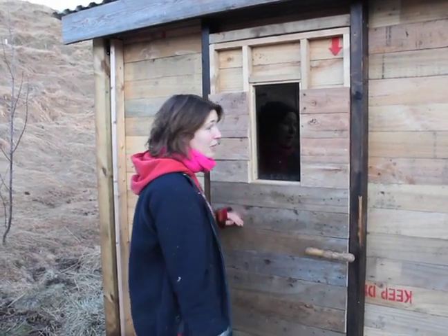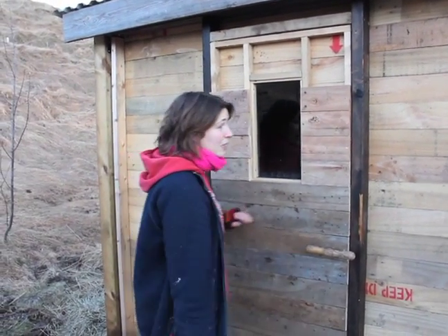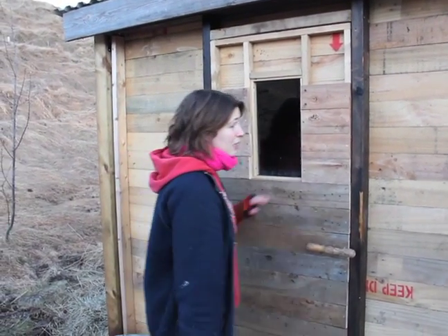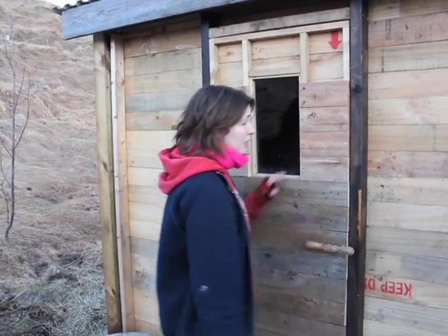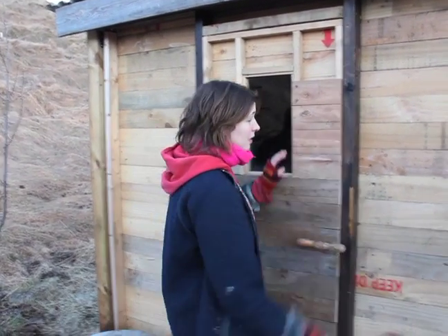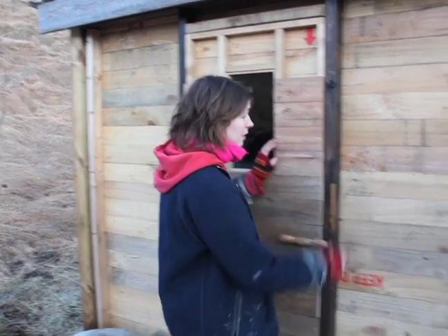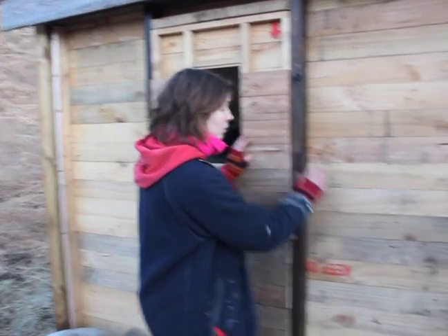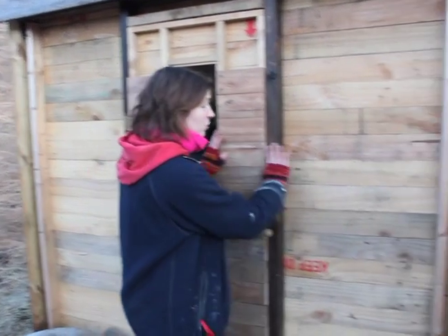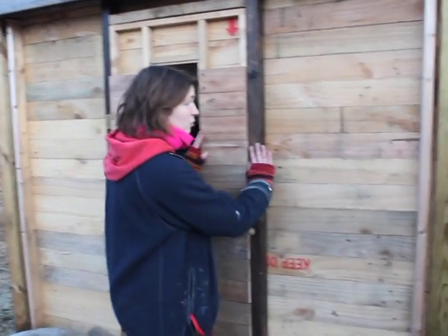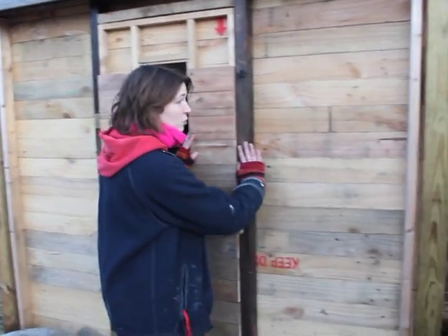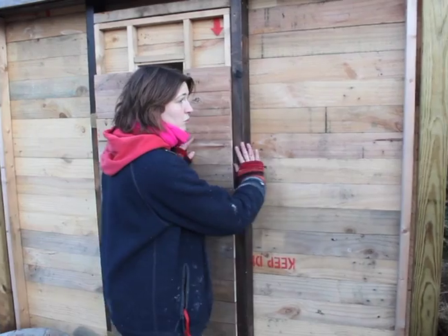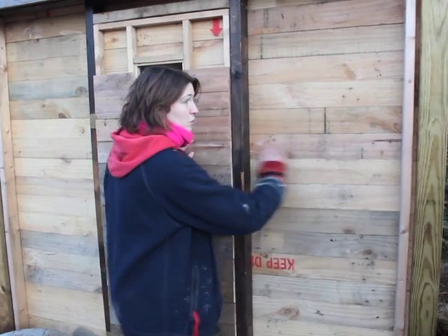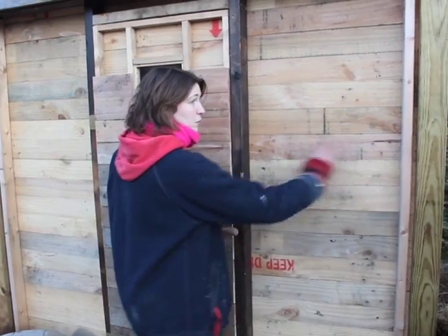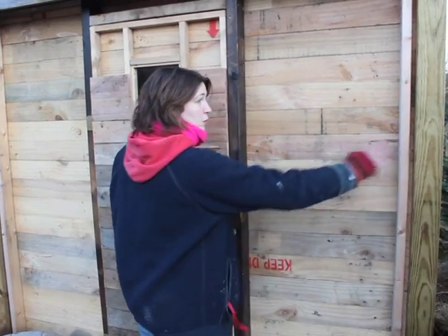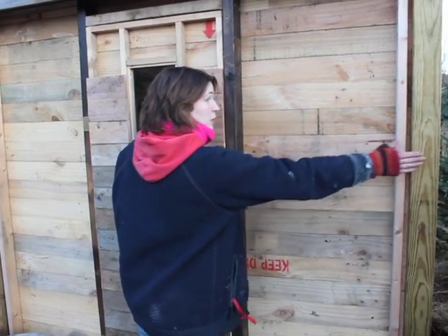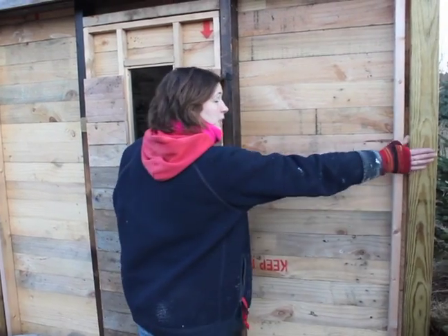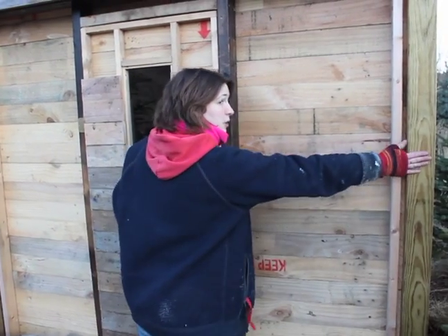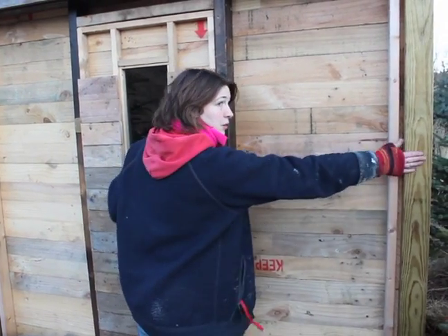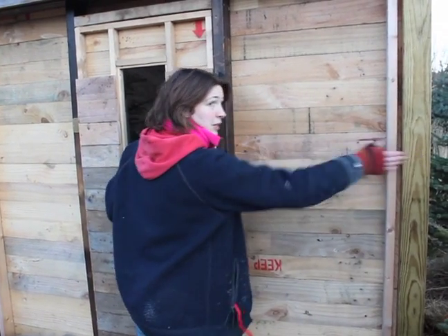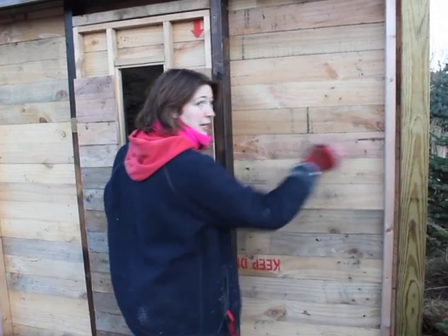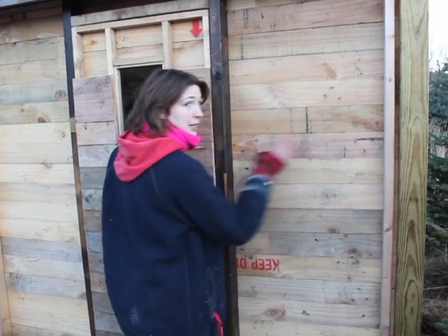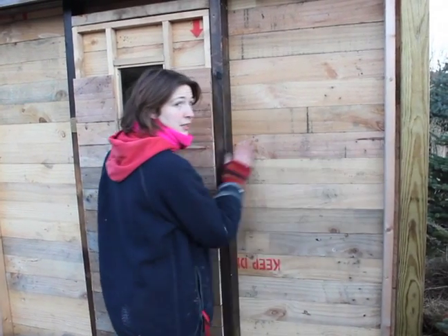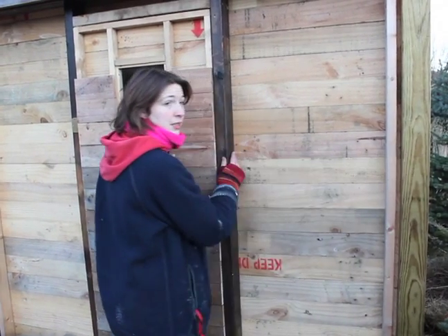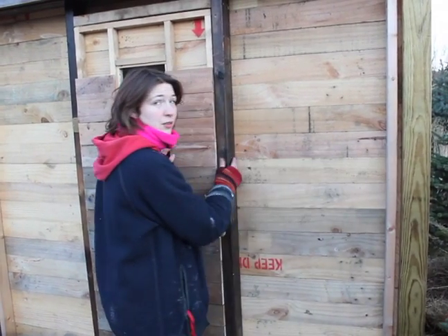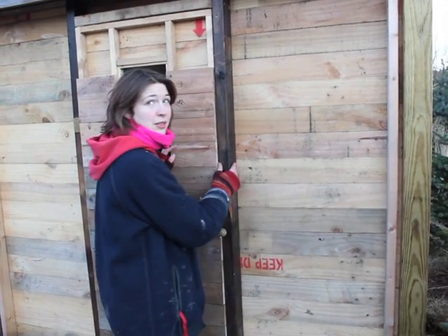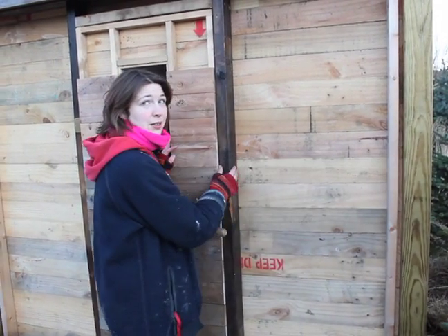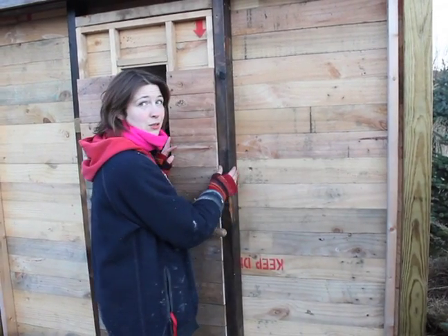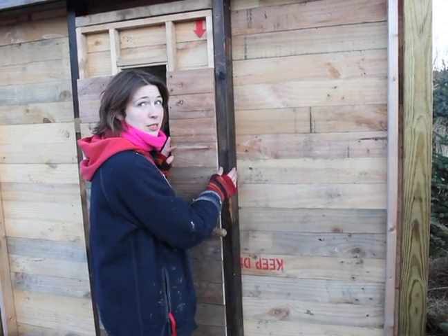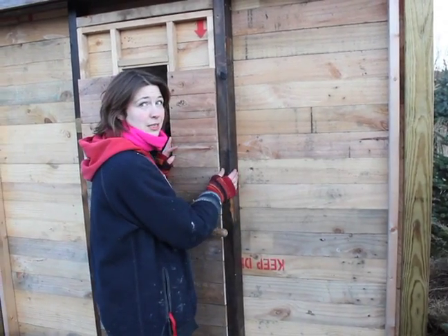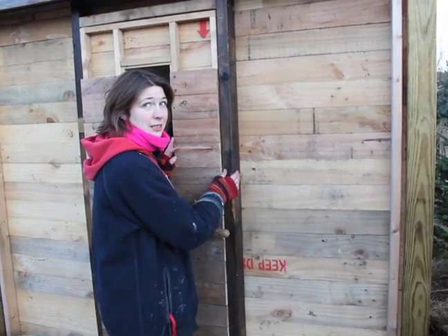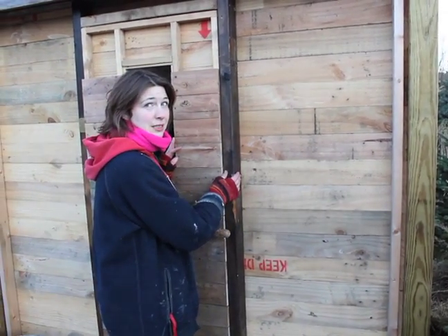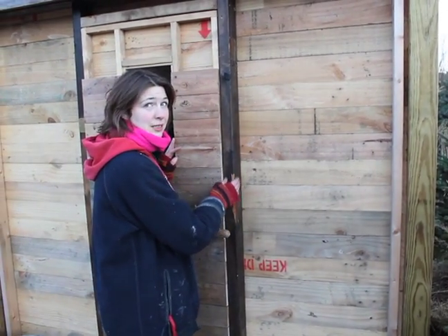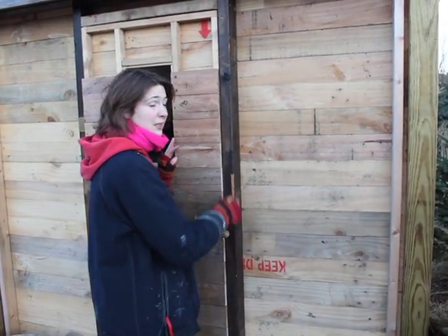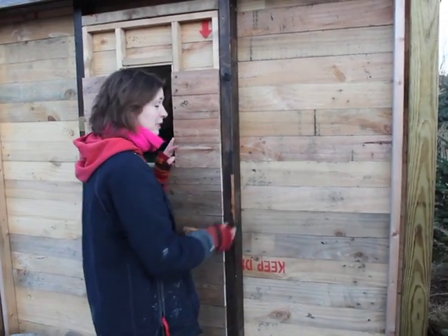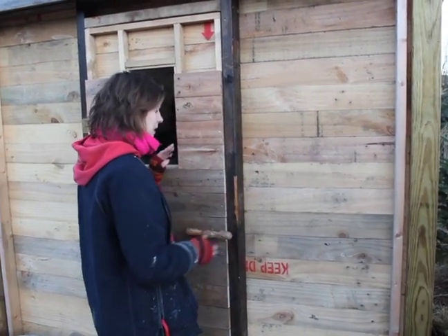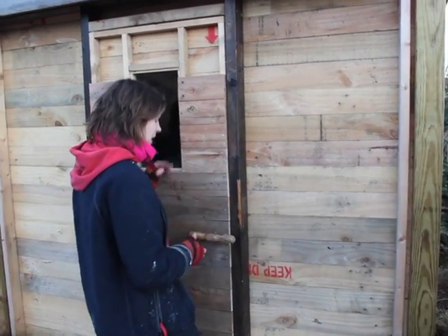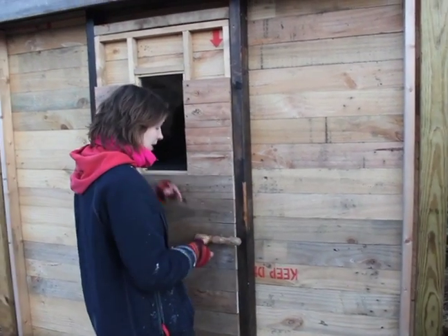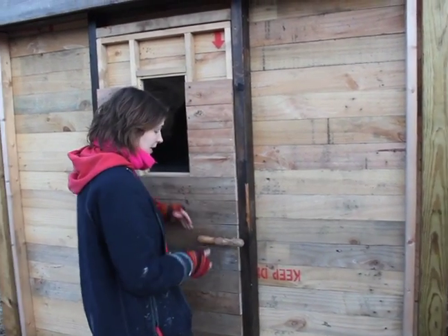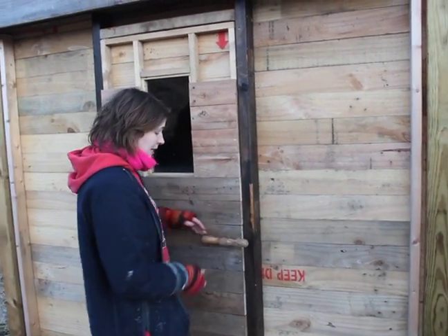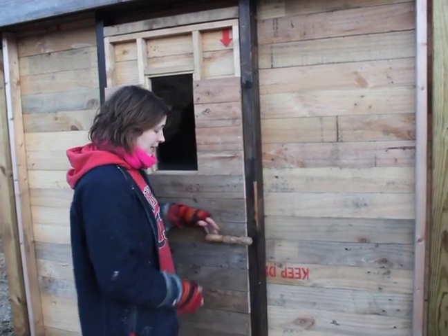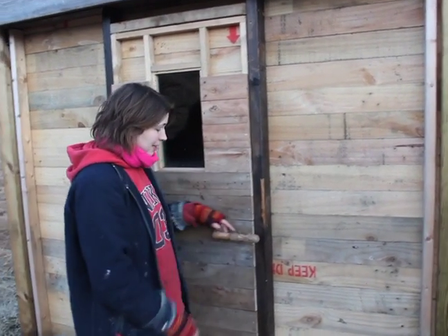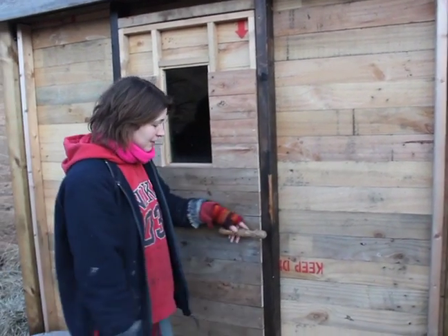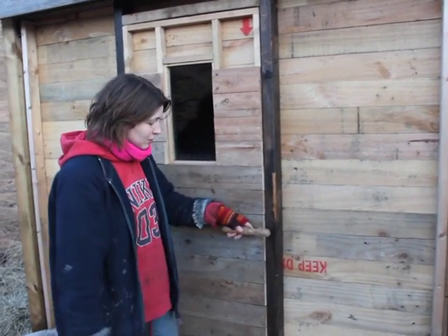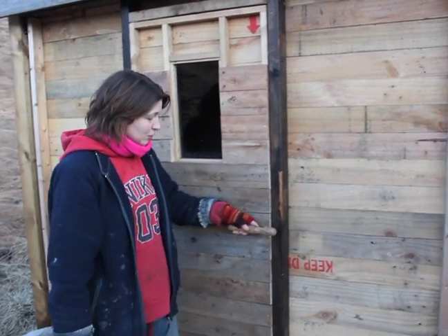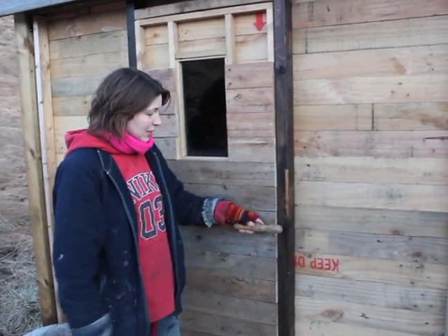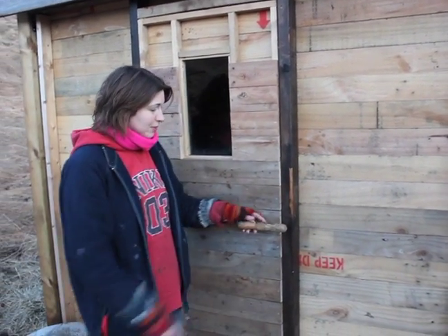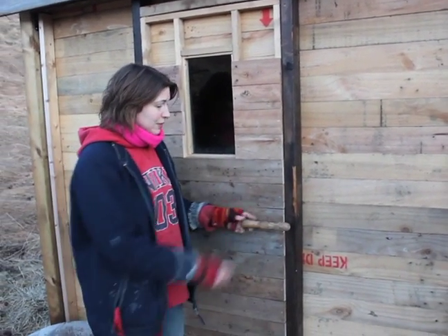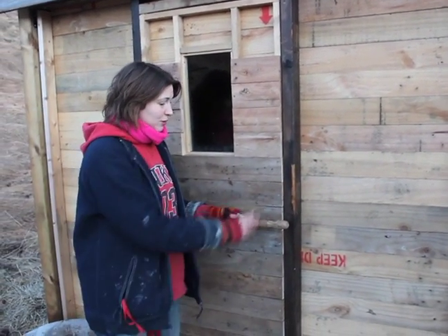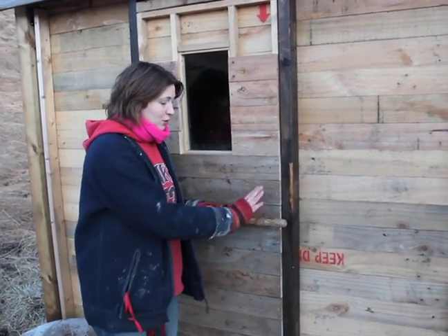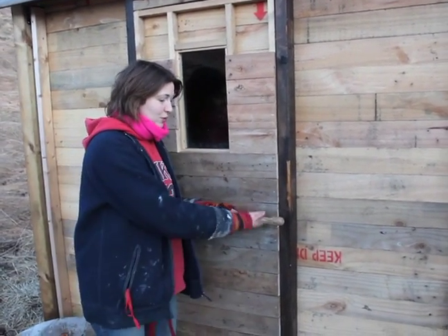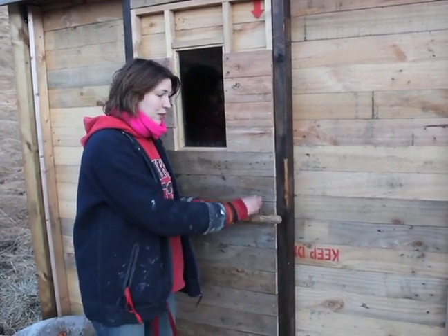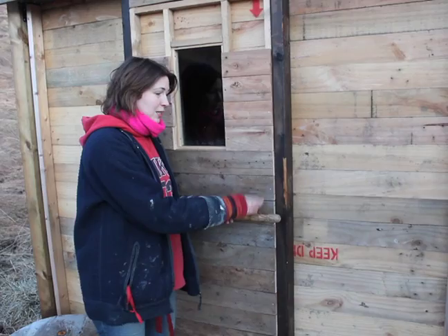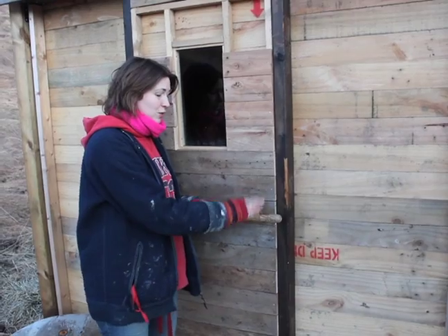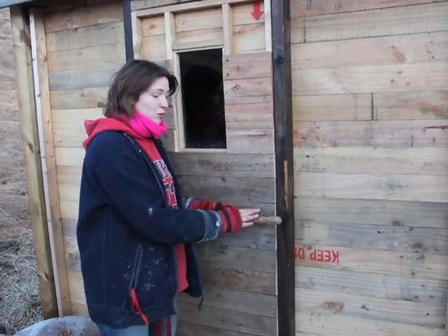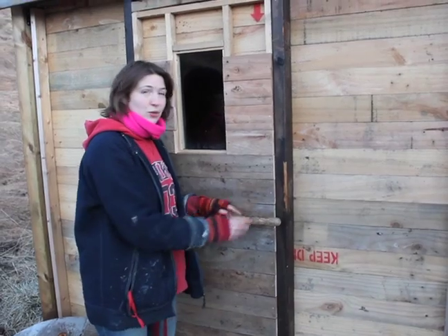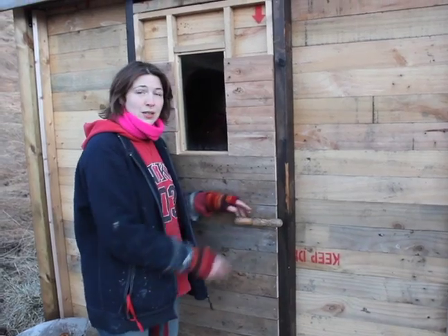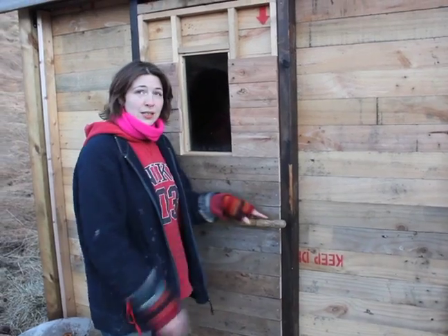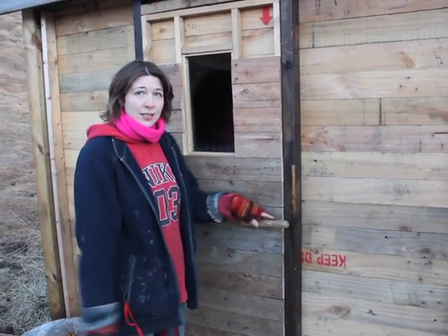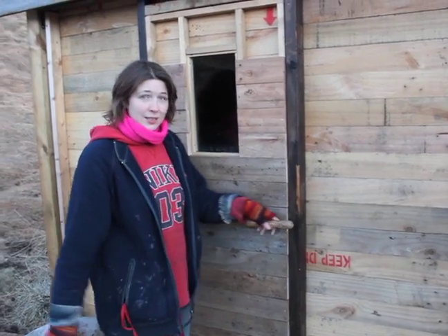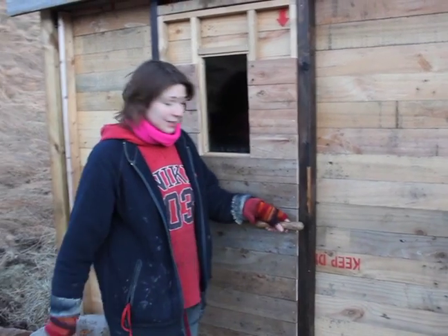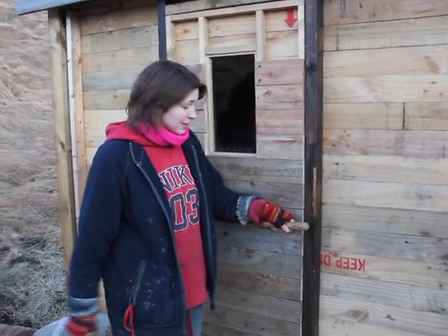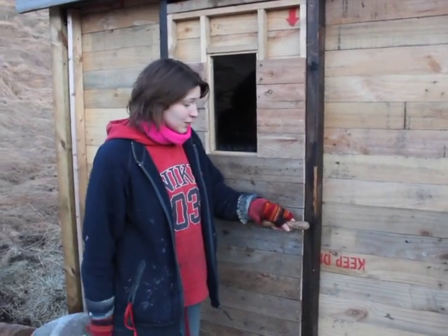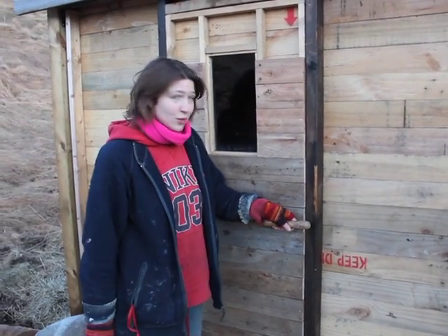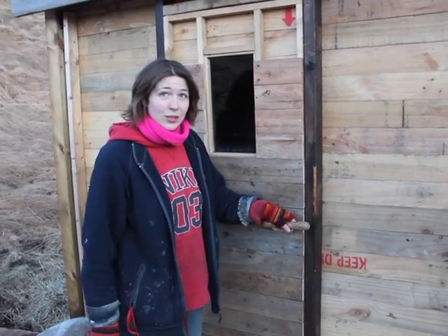I'm in the process of finishing this door, and then I'm going to put another layer here on the outside. Today we just finished getting this done.